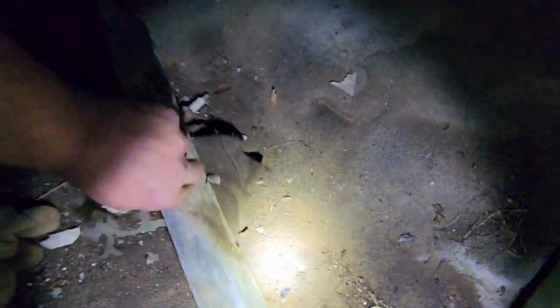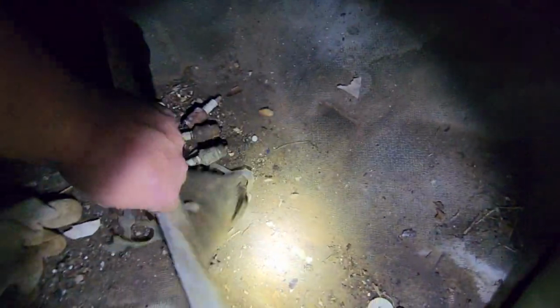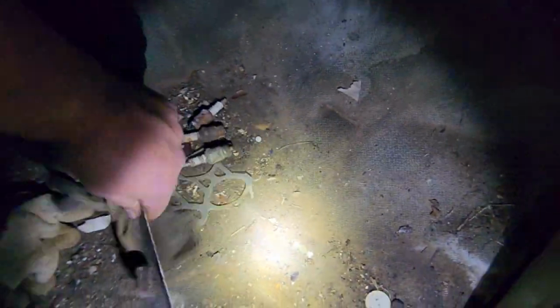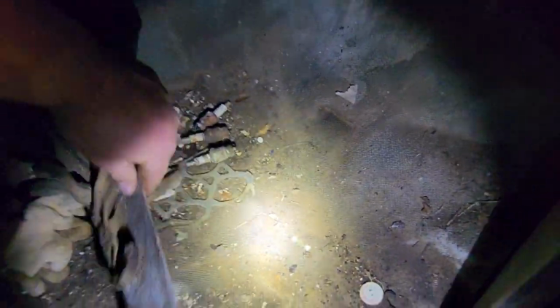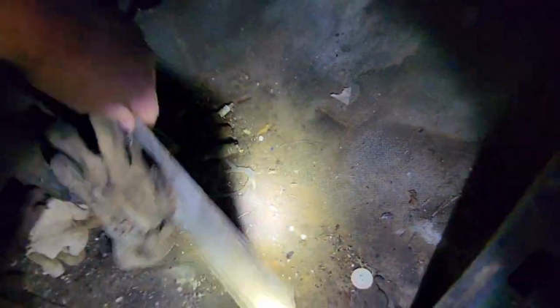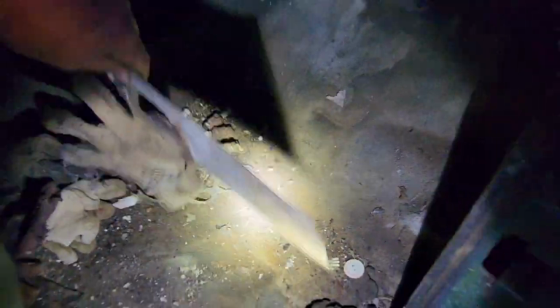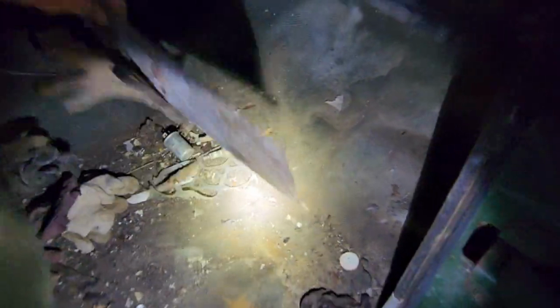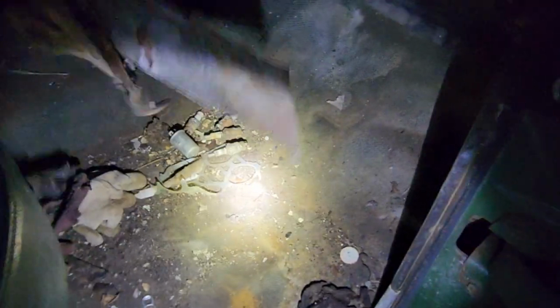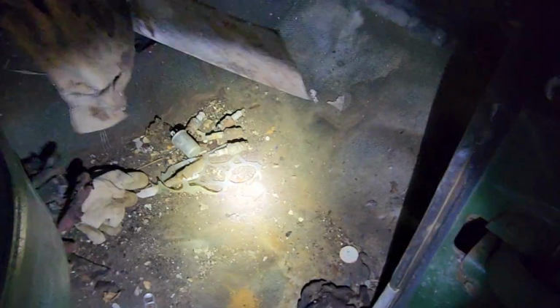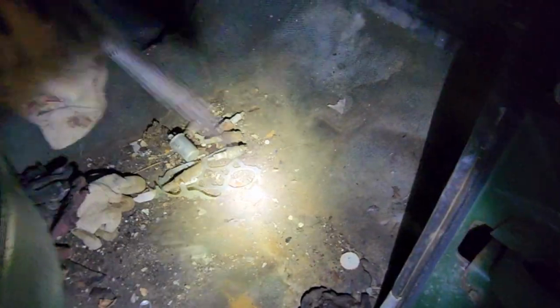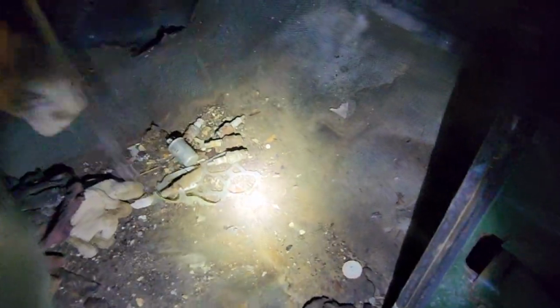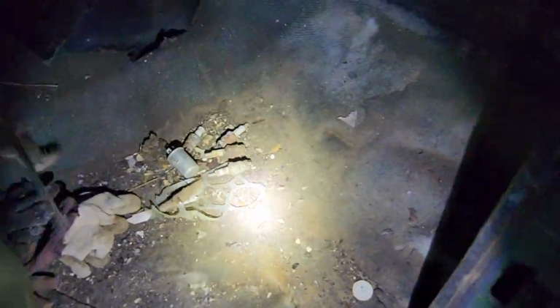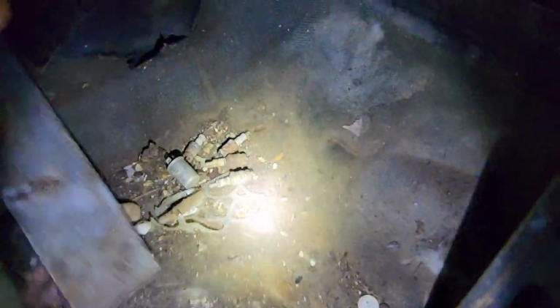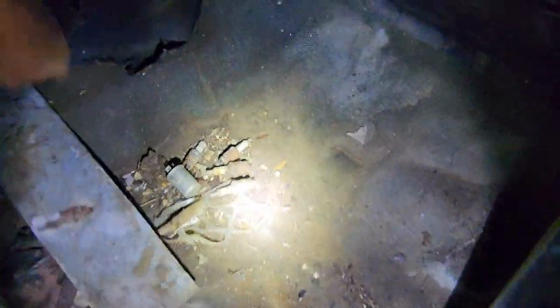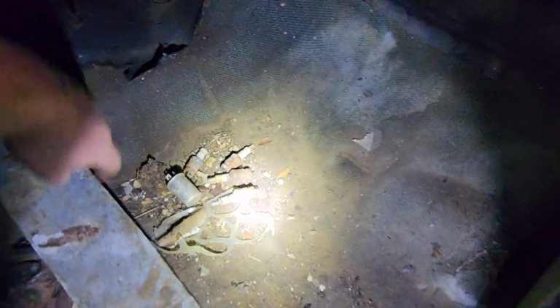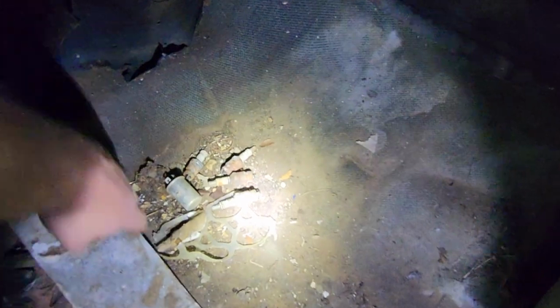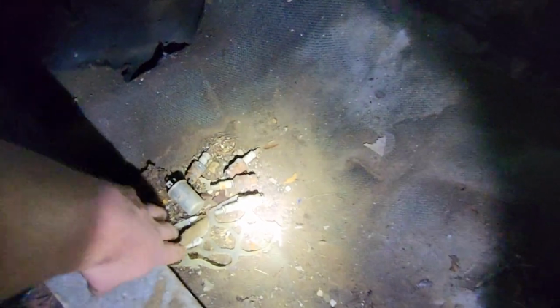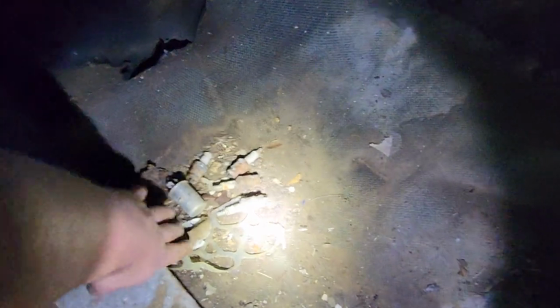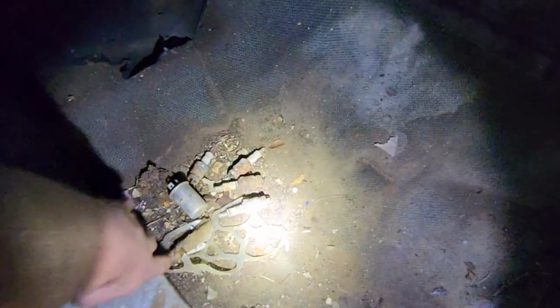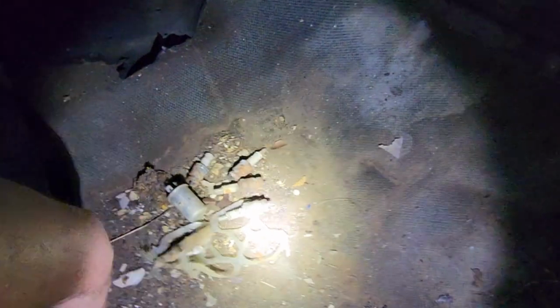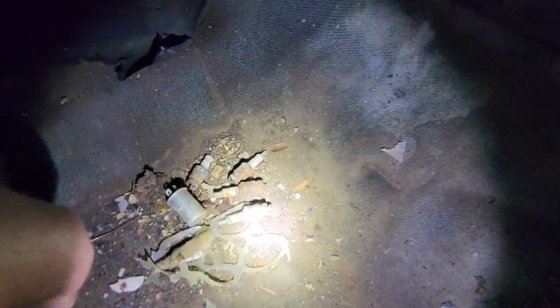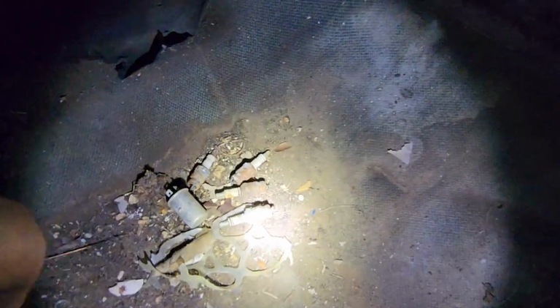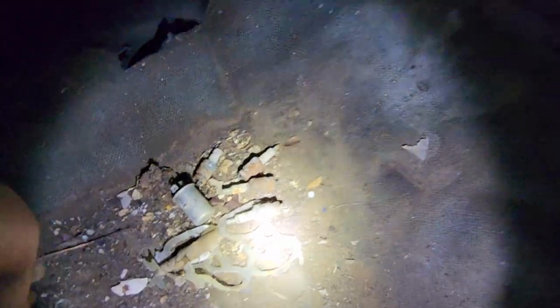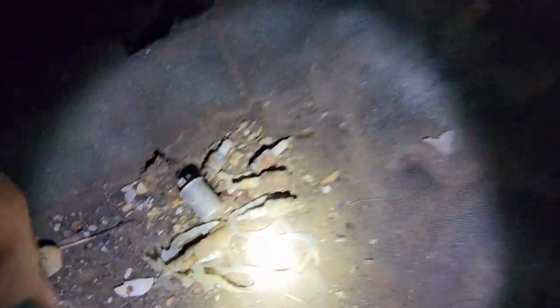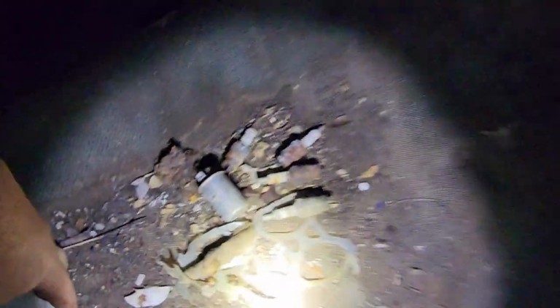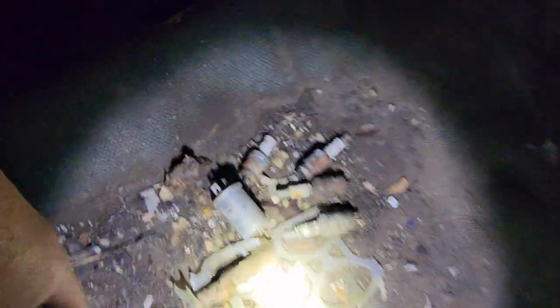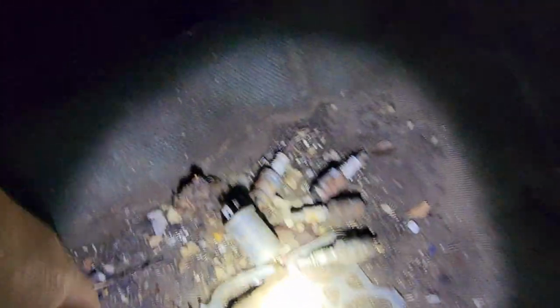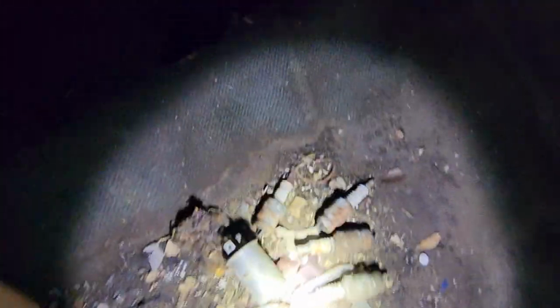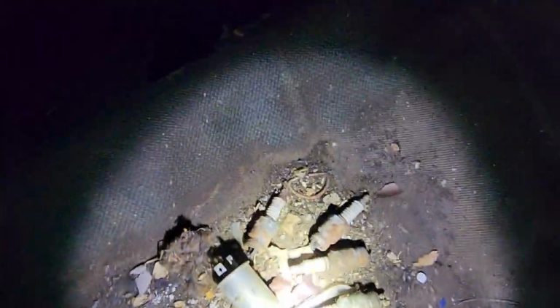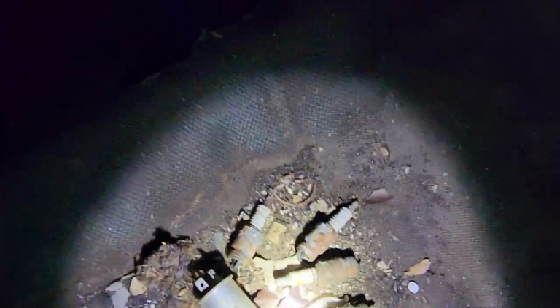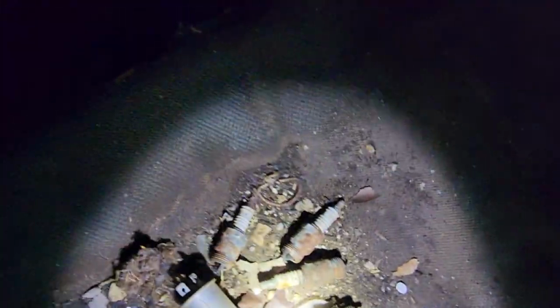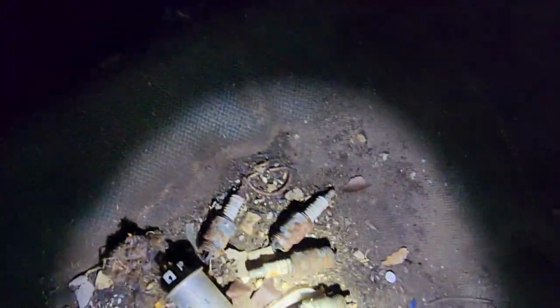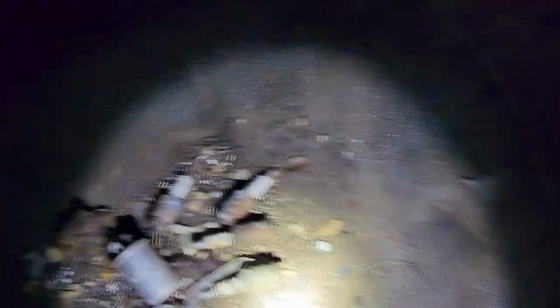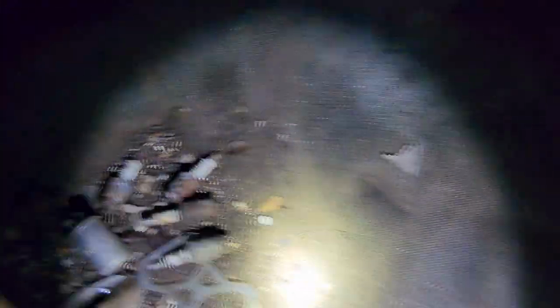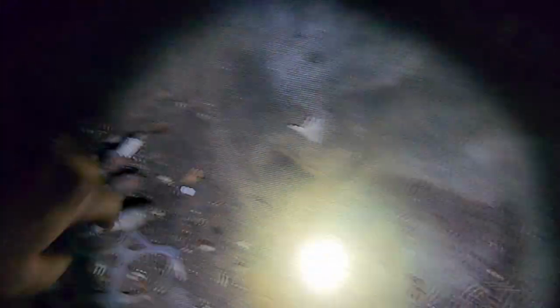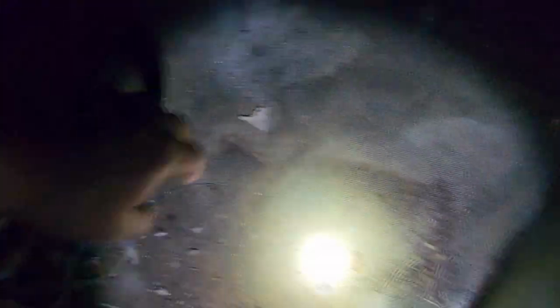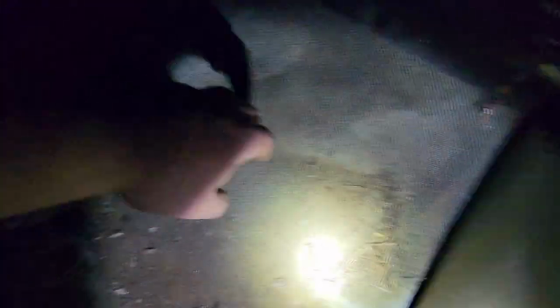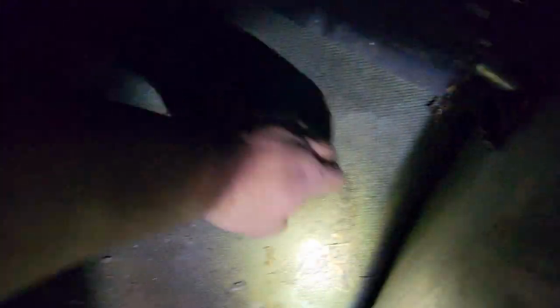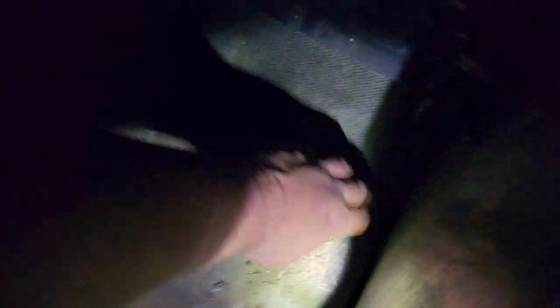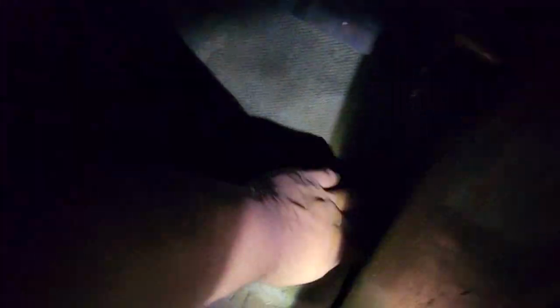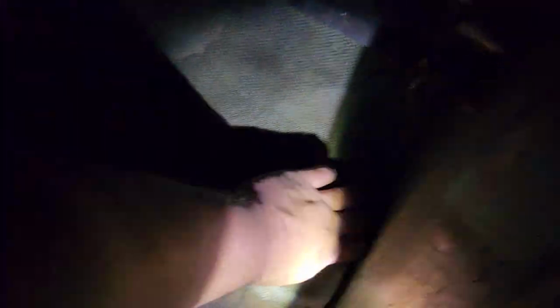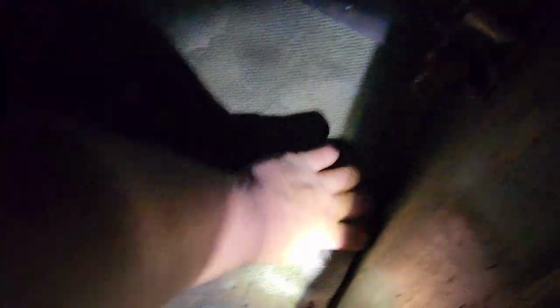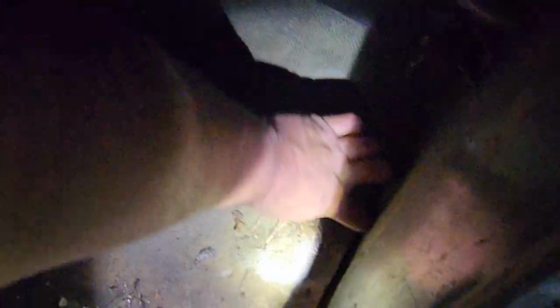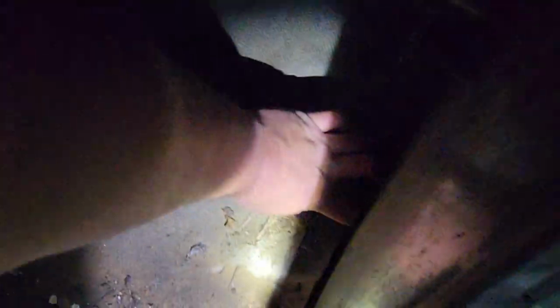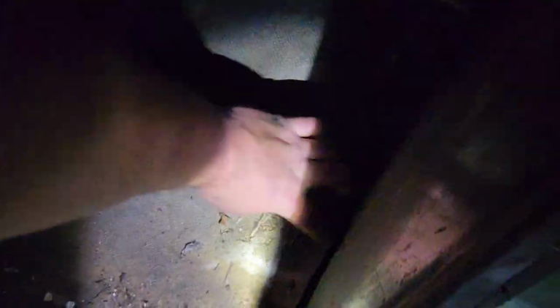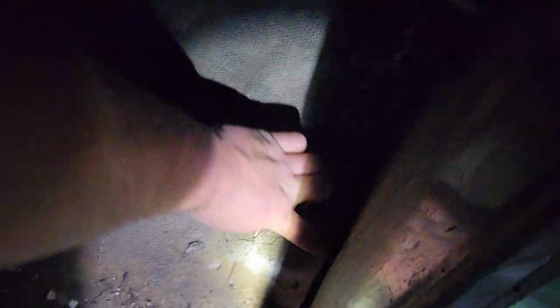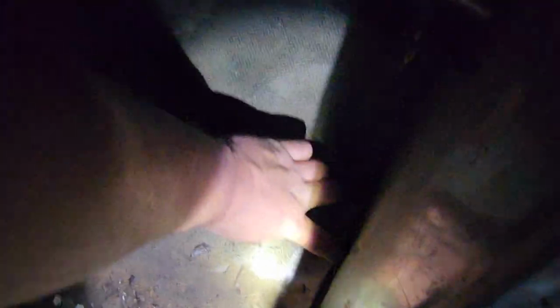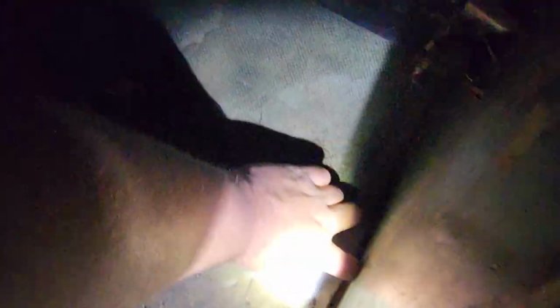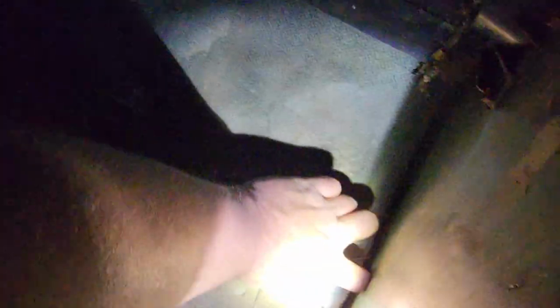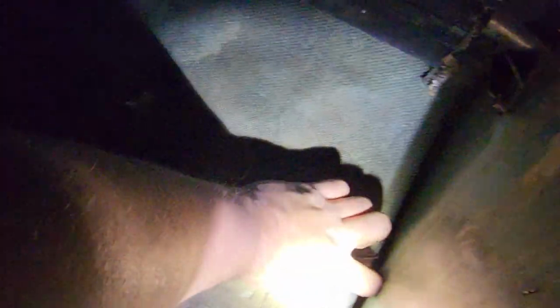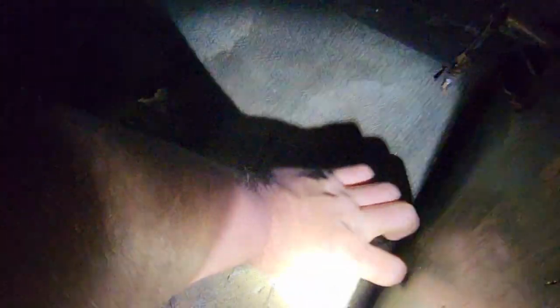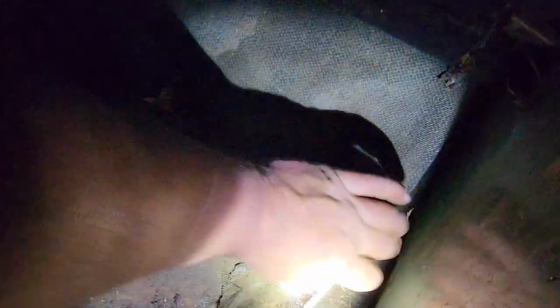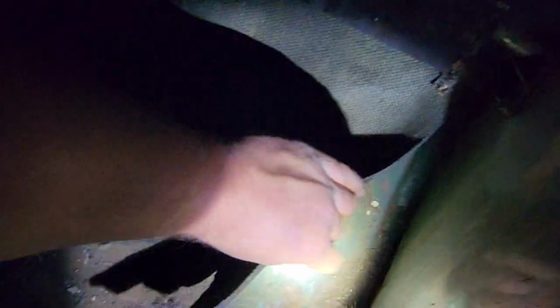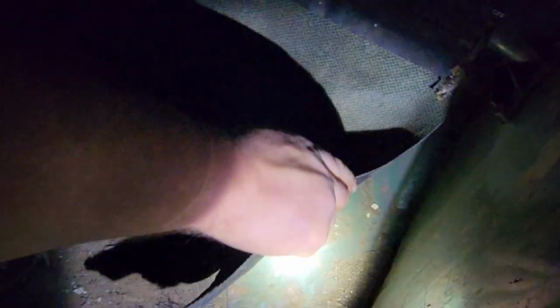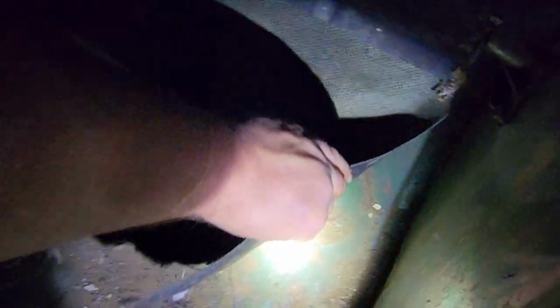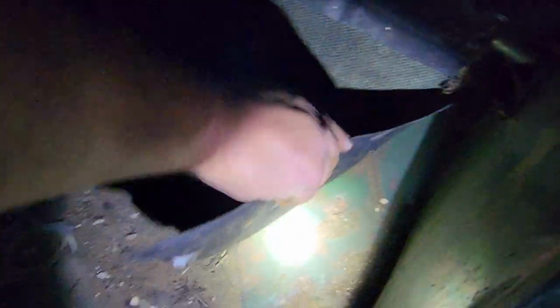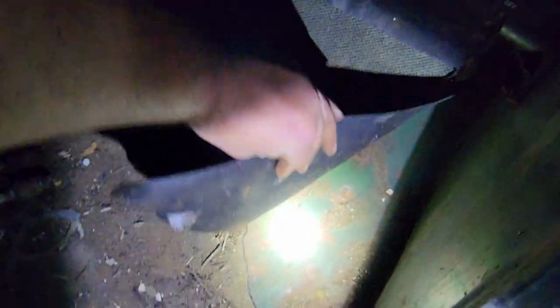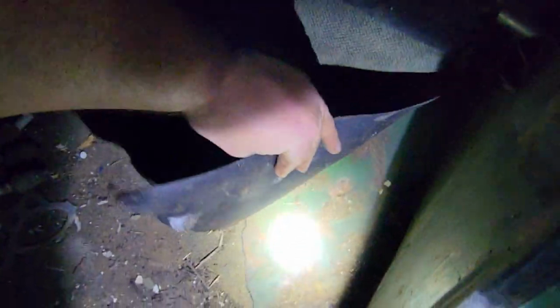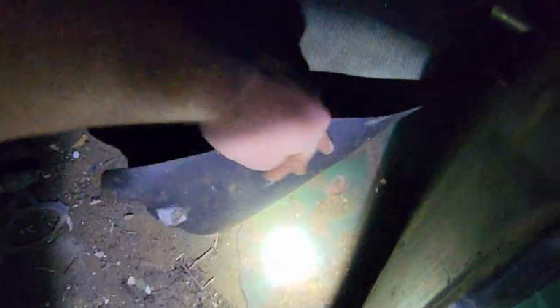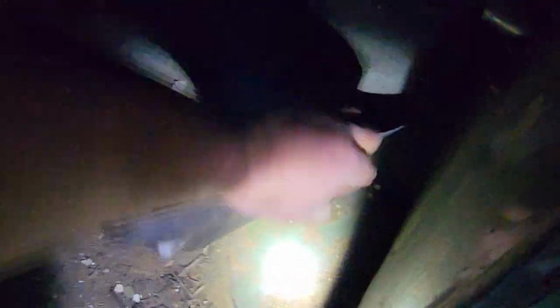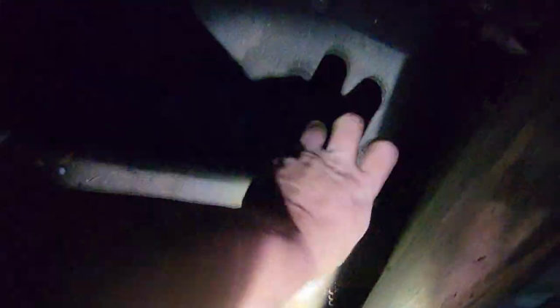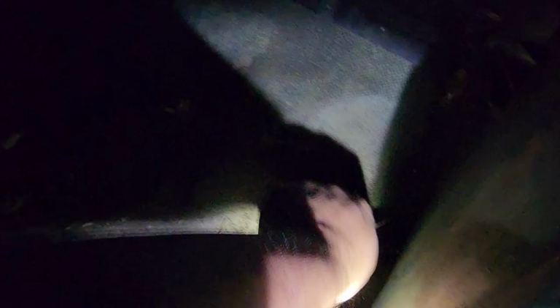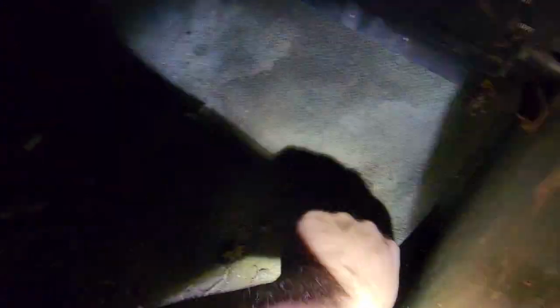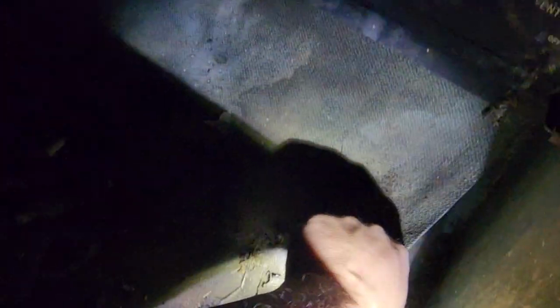I wanted to show y'all the old floor pans — I investigated this a little bit while I was out there.